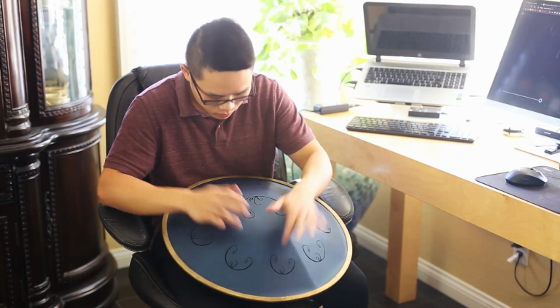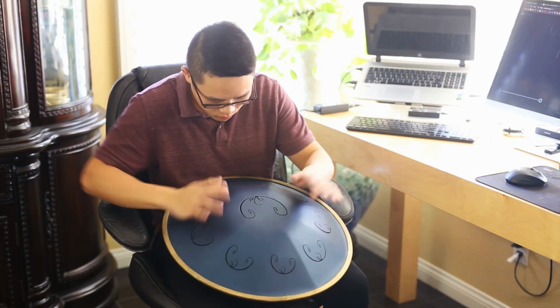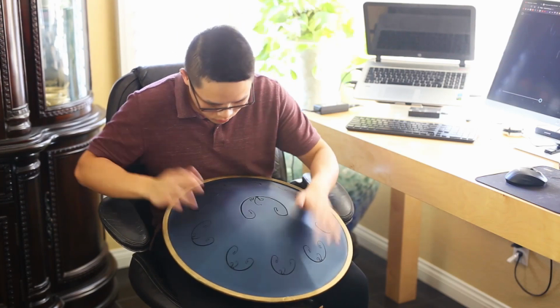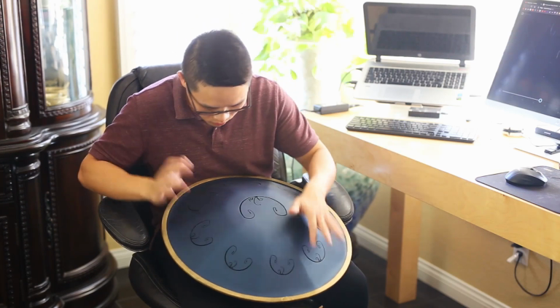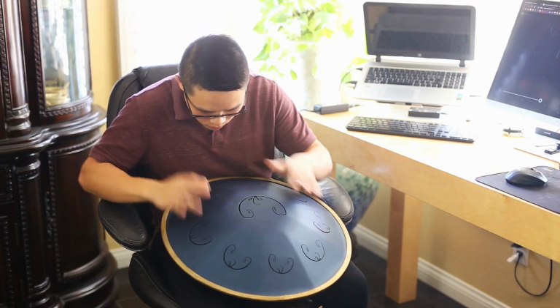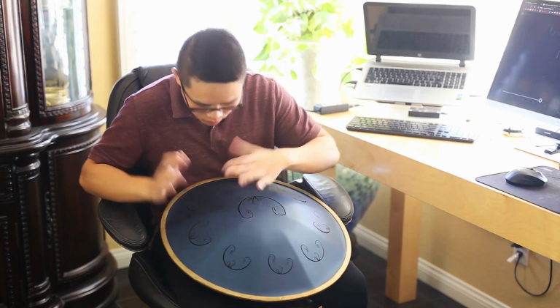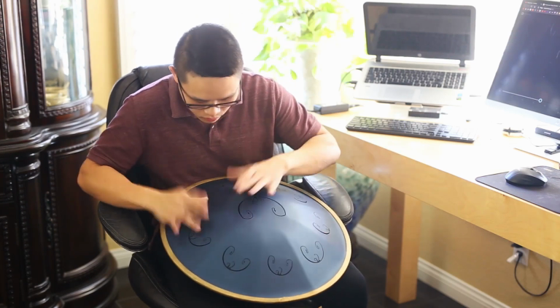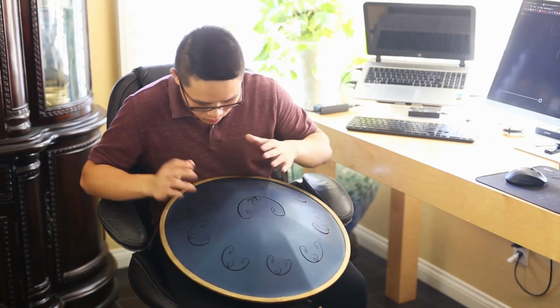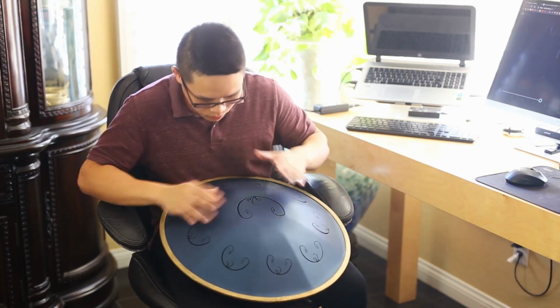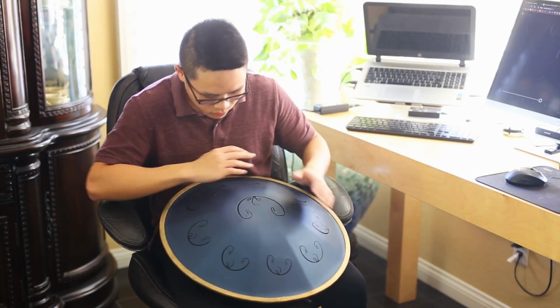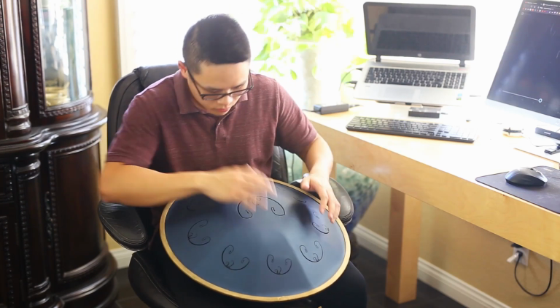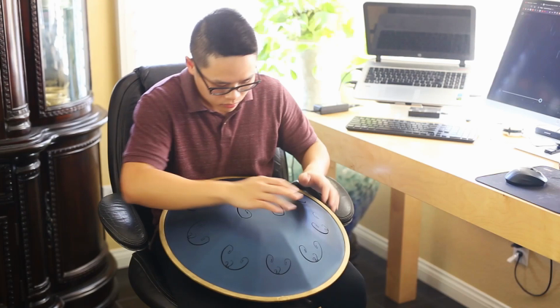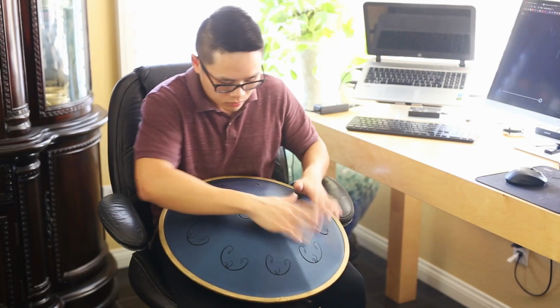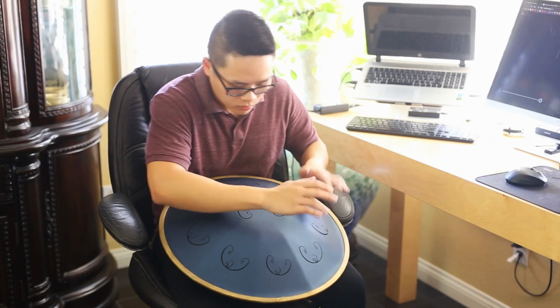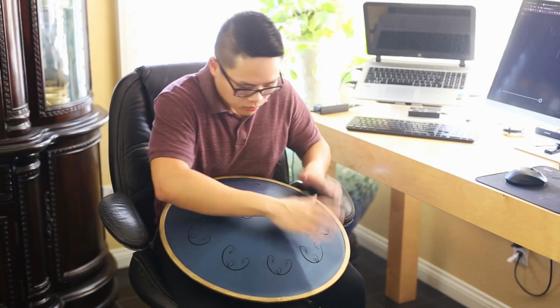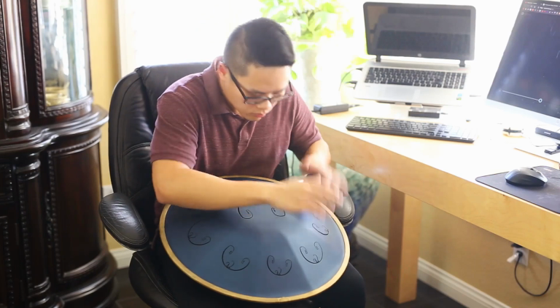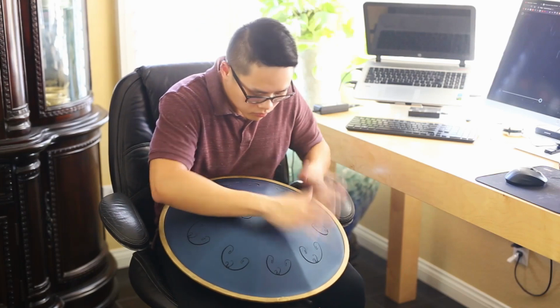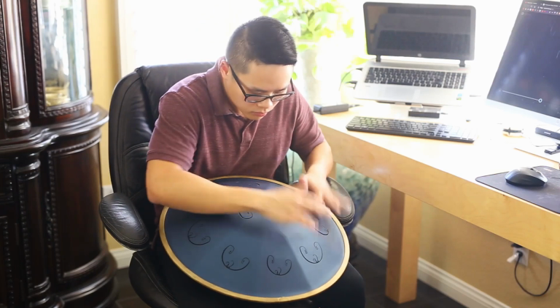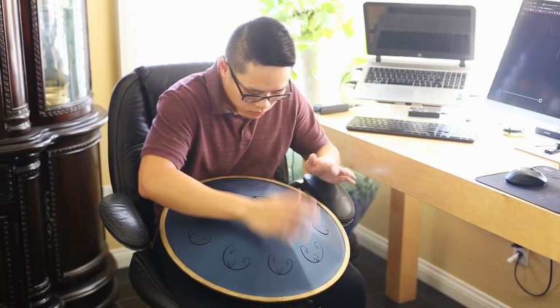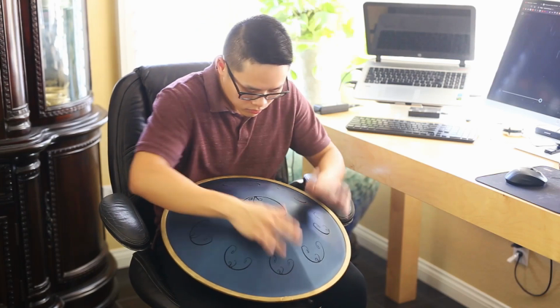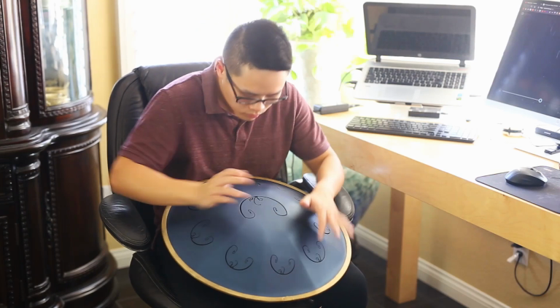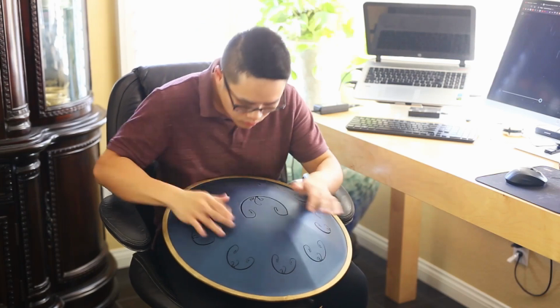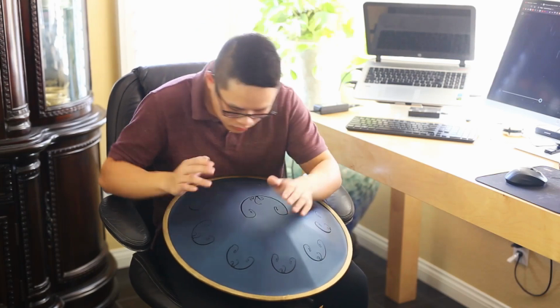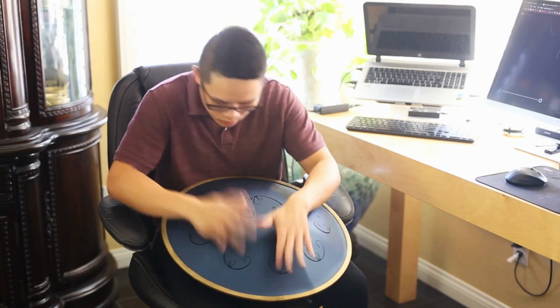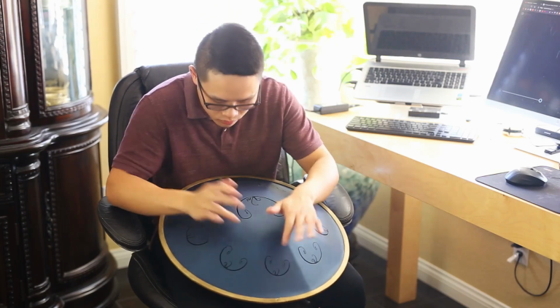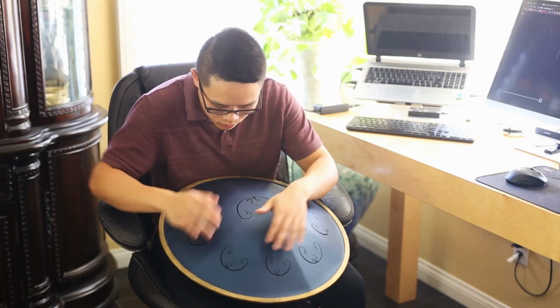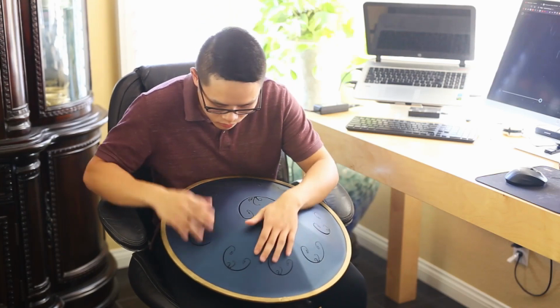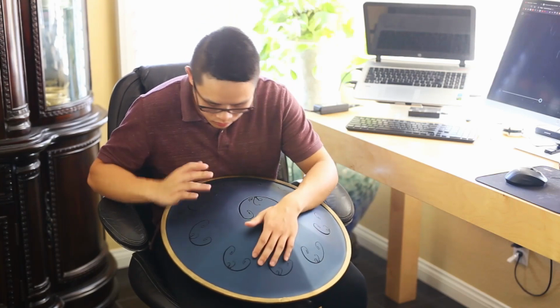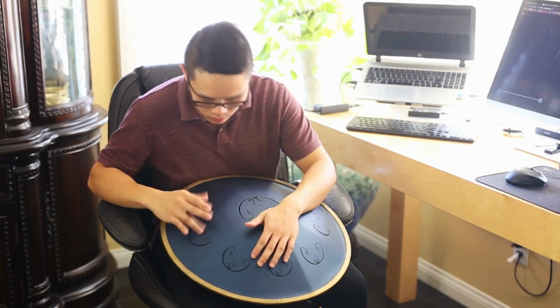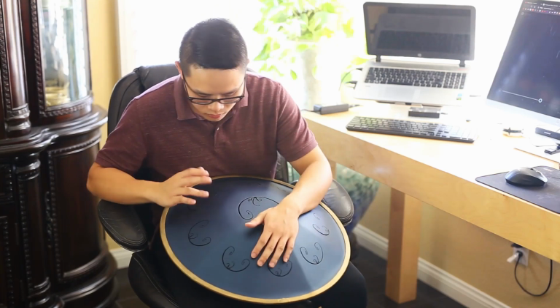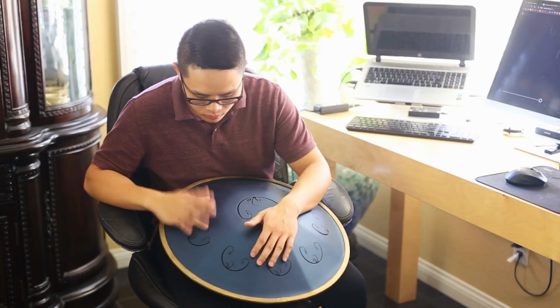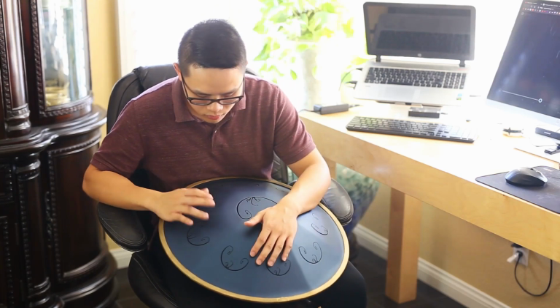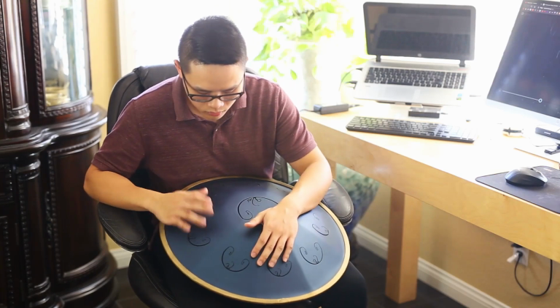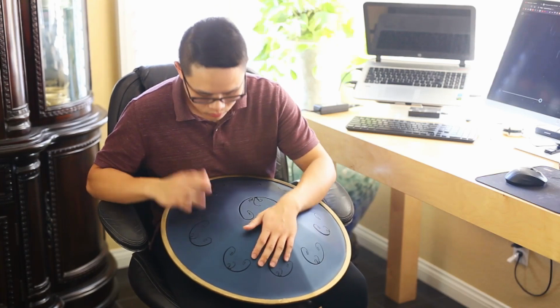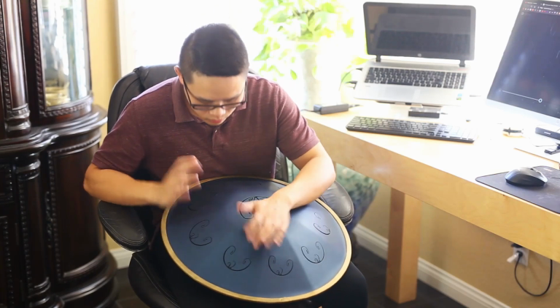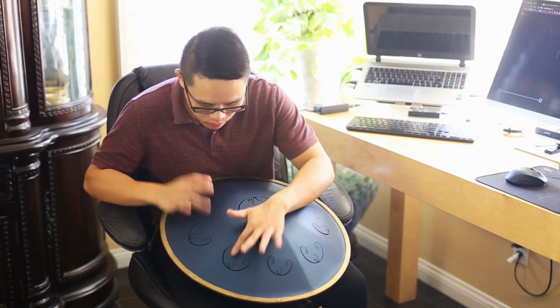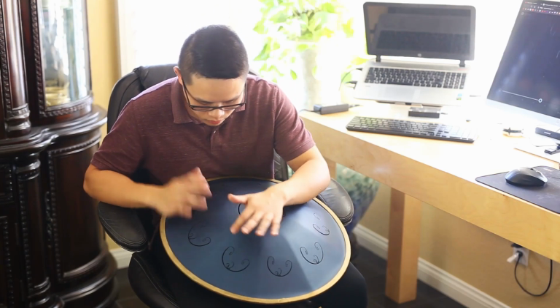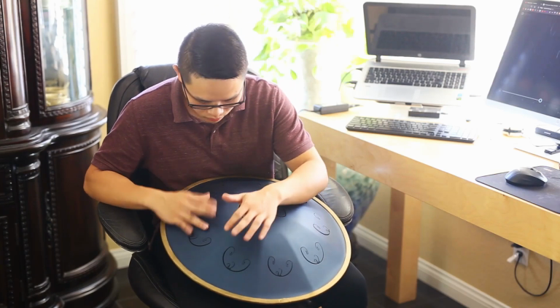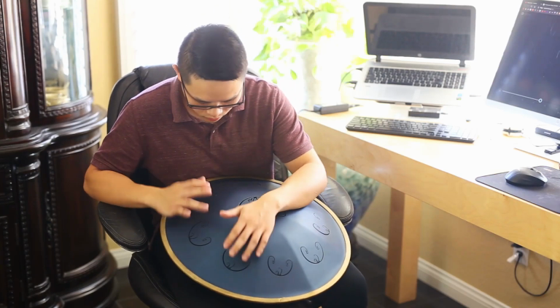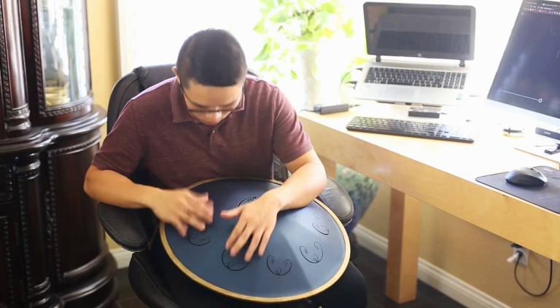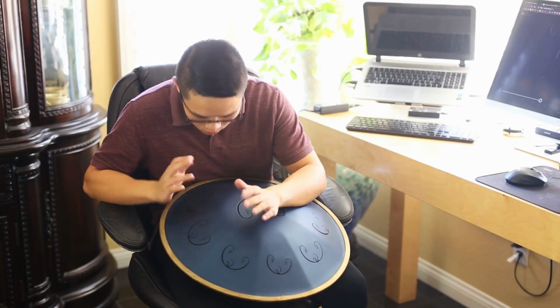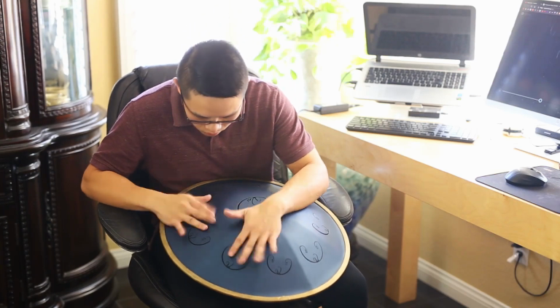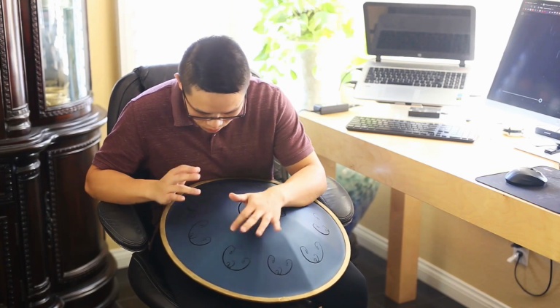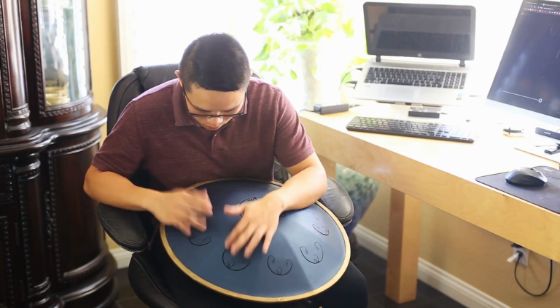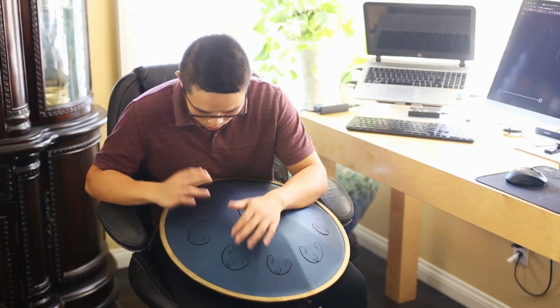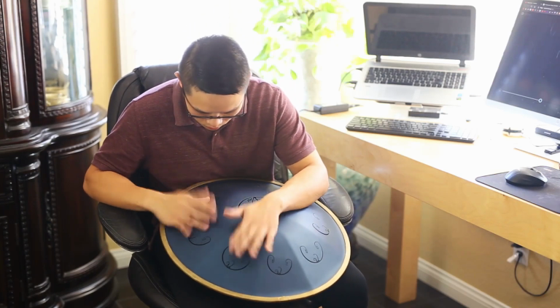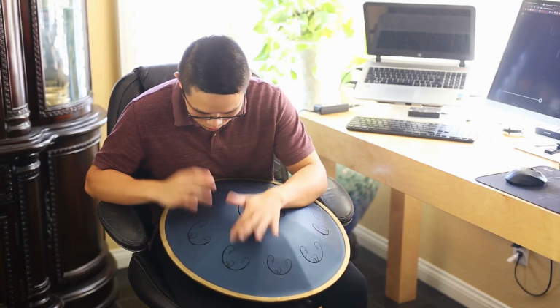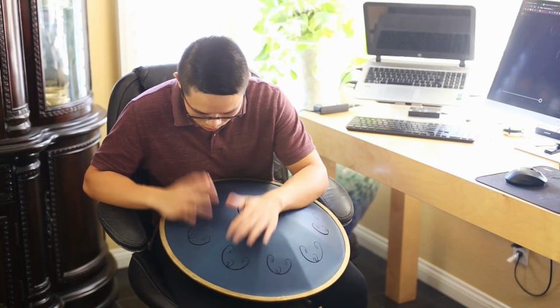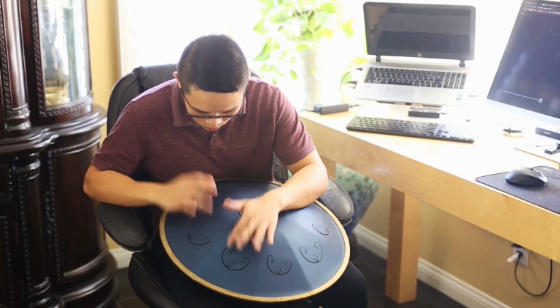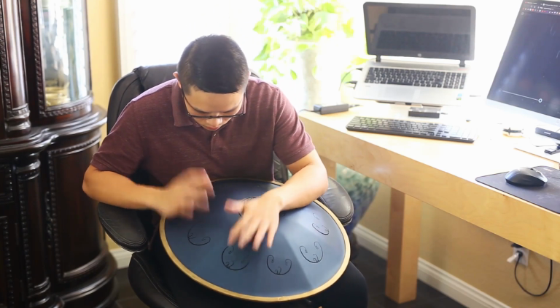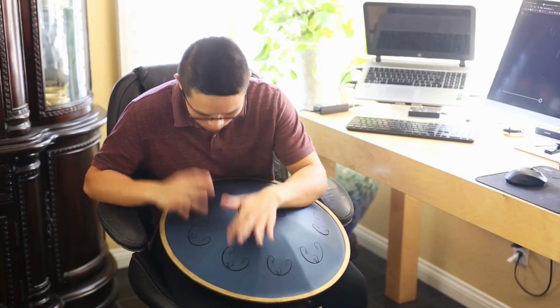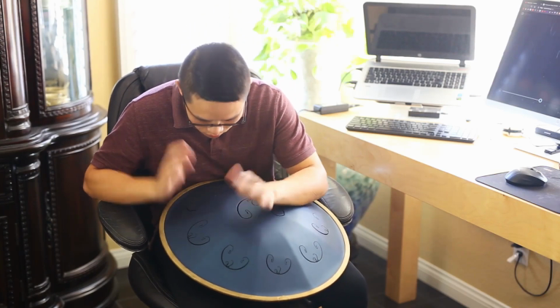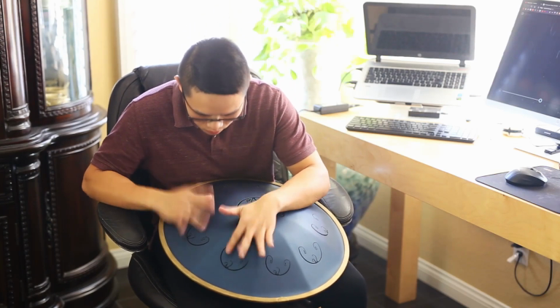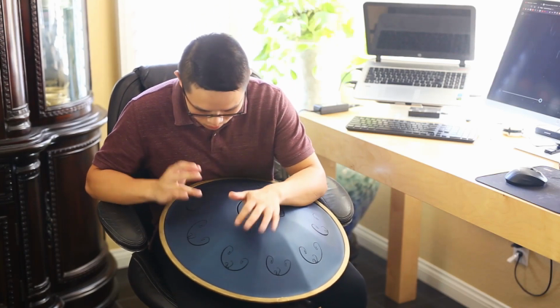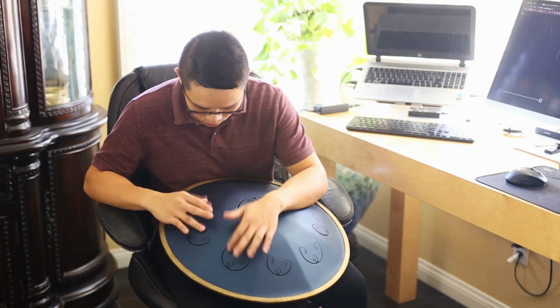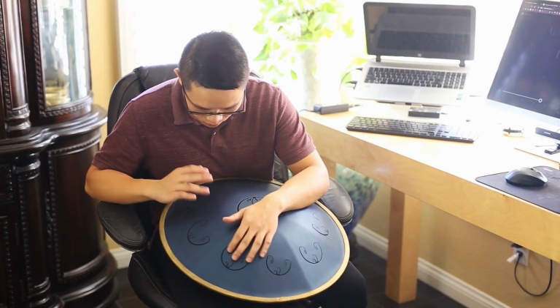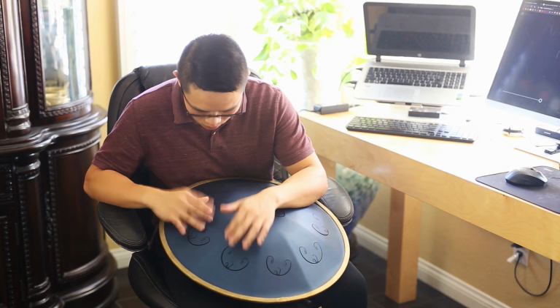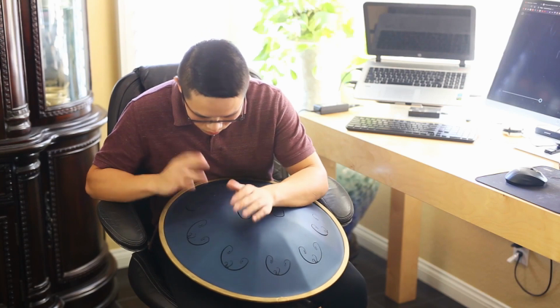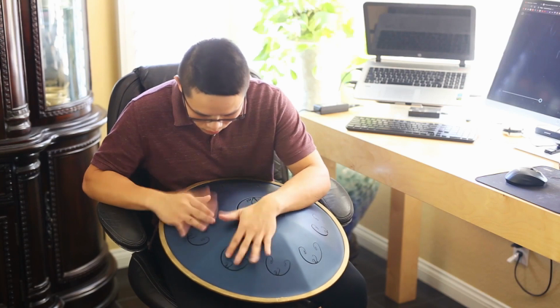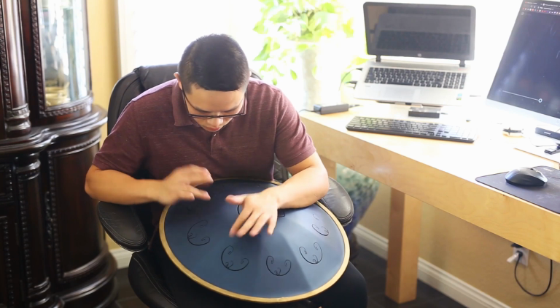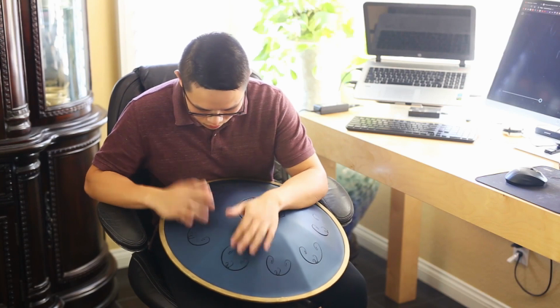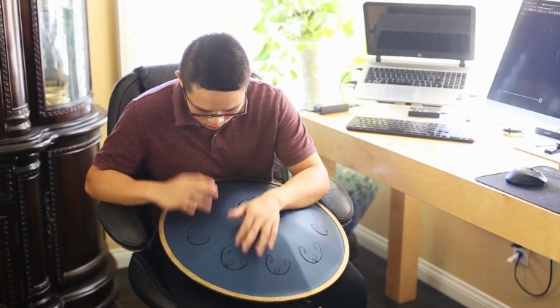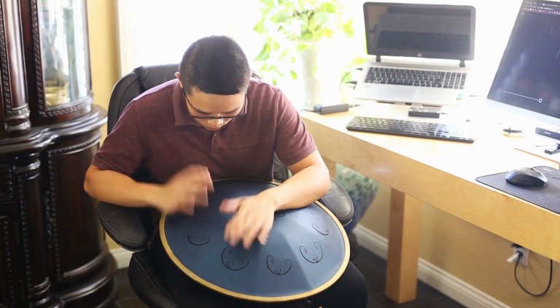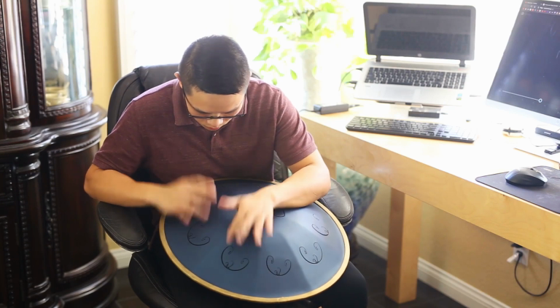So those are my reasons why I bought a RAV and why I love it. I hope you found this video useful — let me know if you have any questions. Thanks for watching.